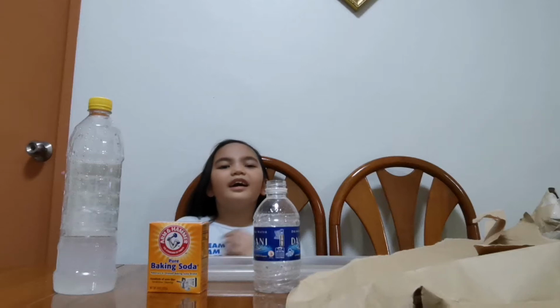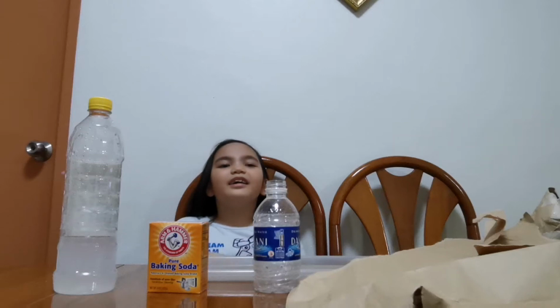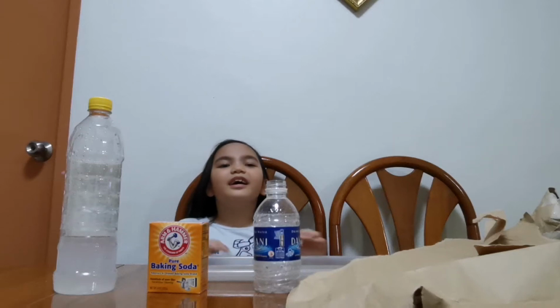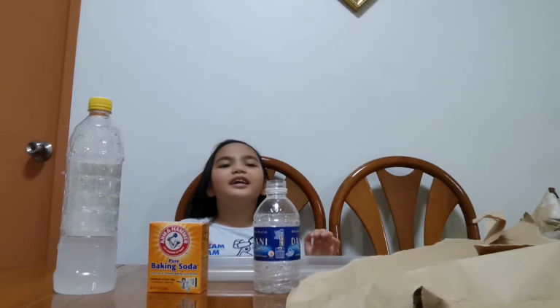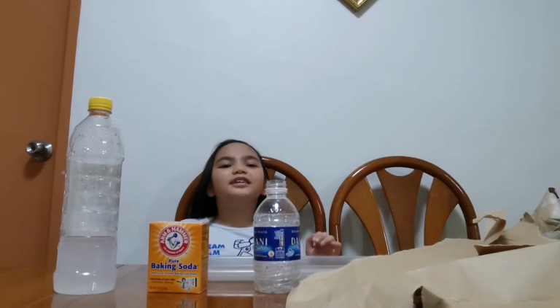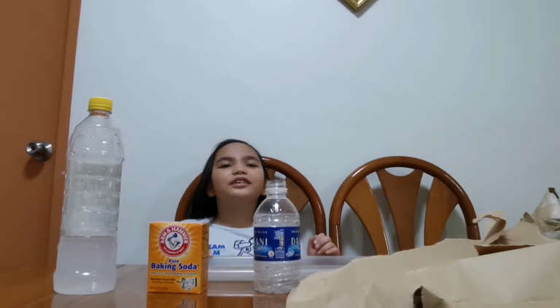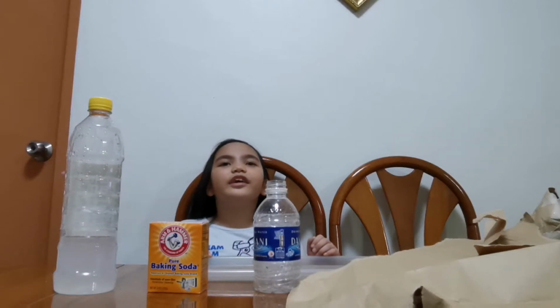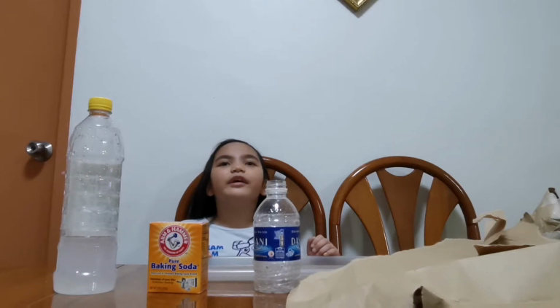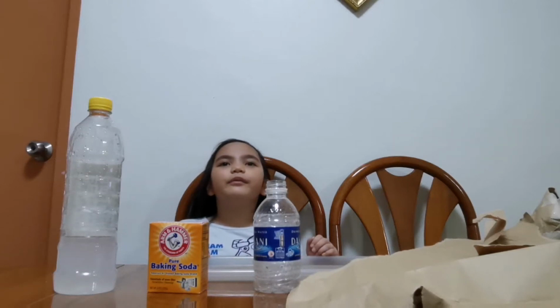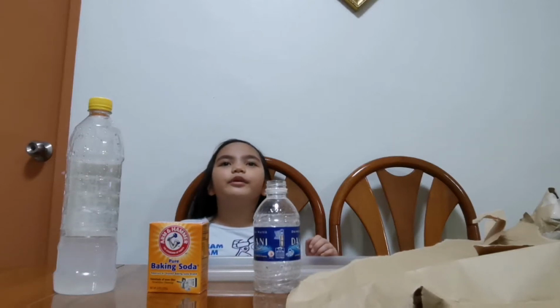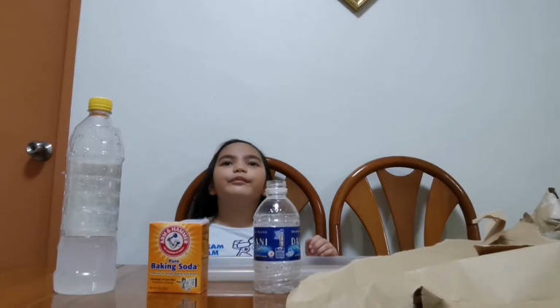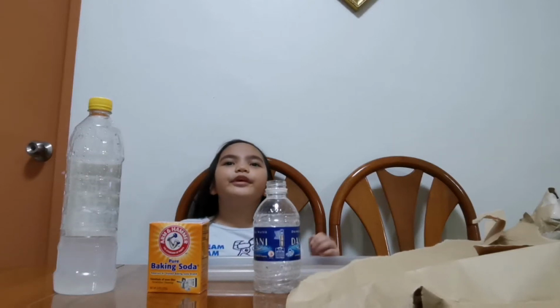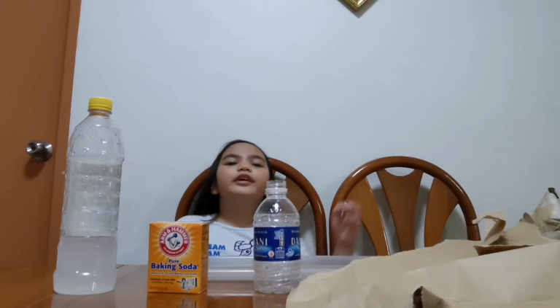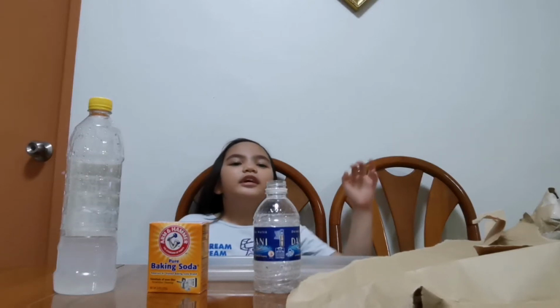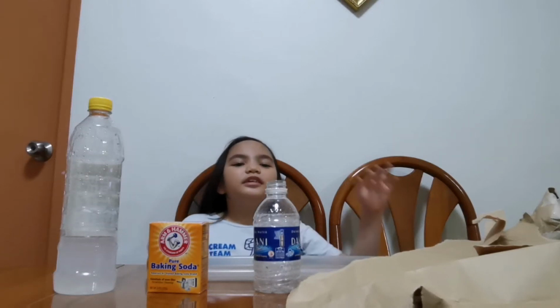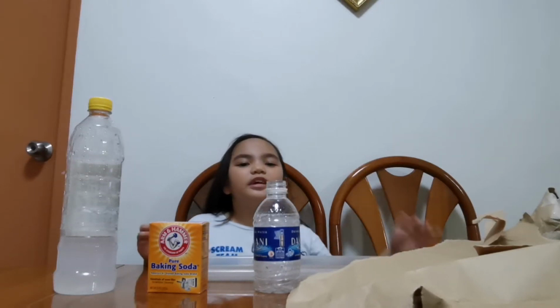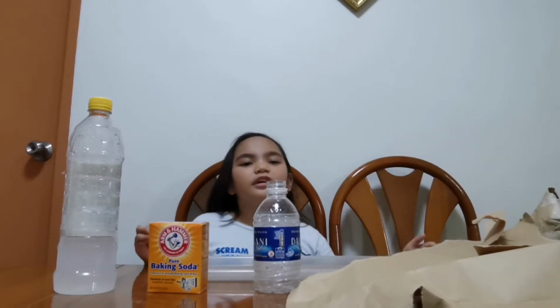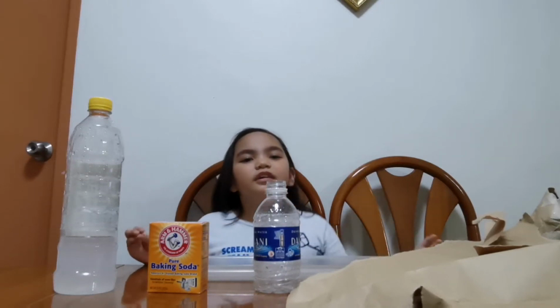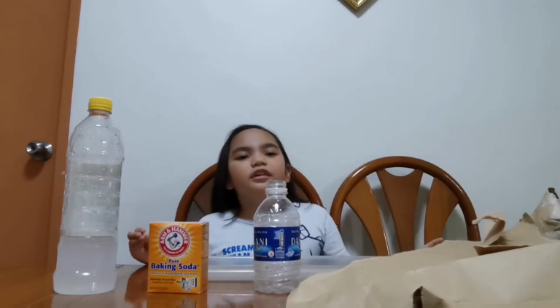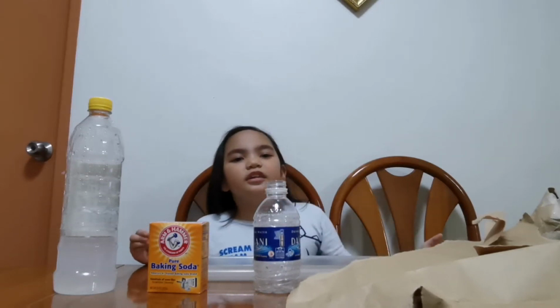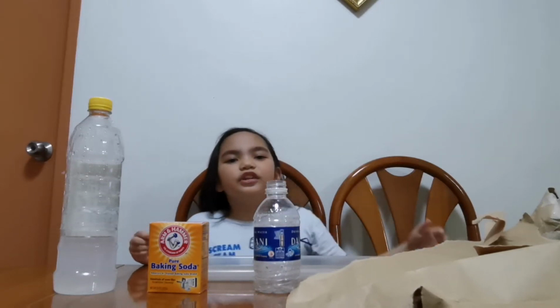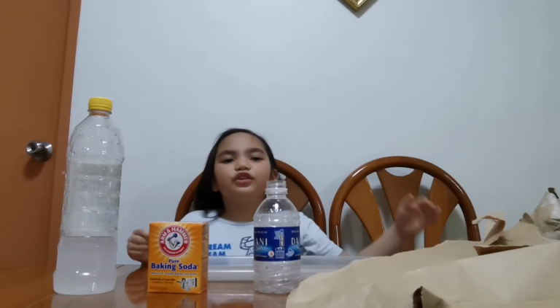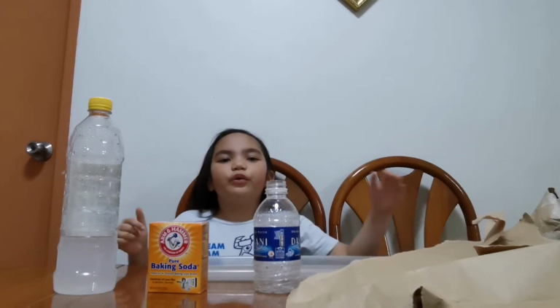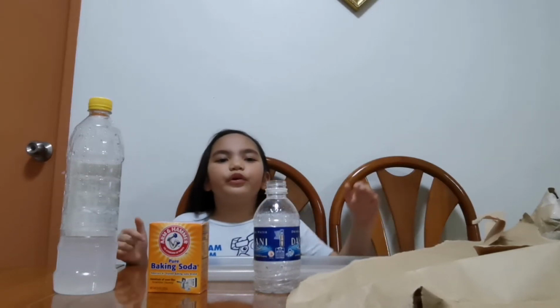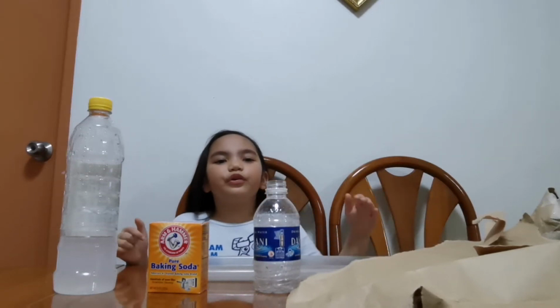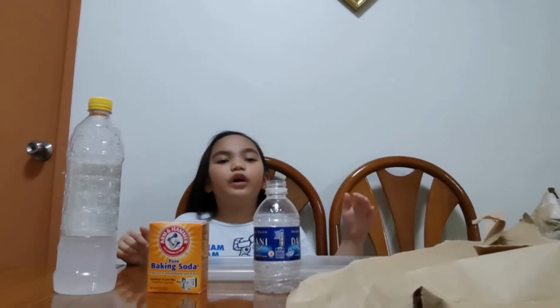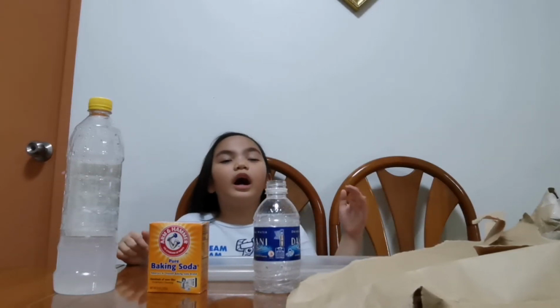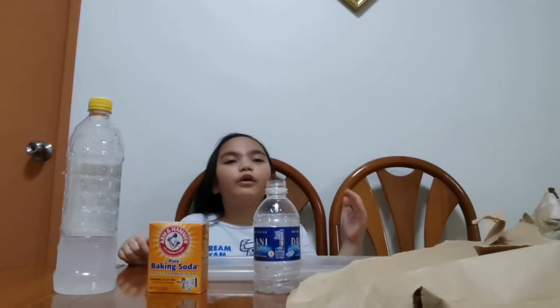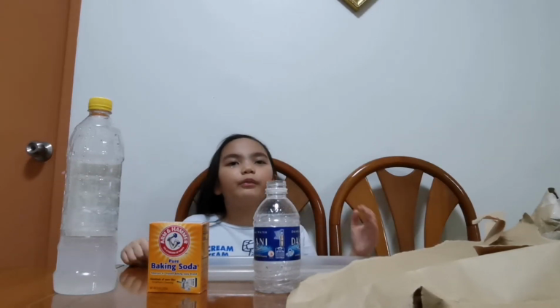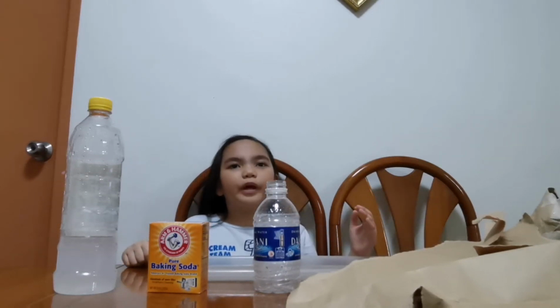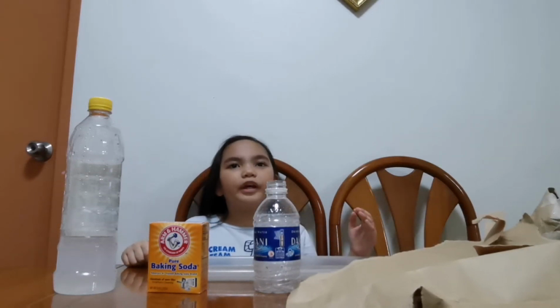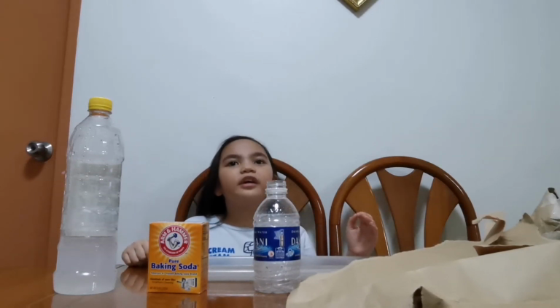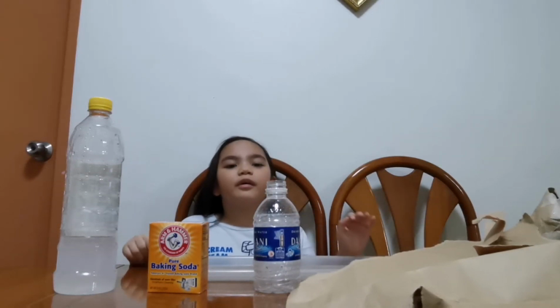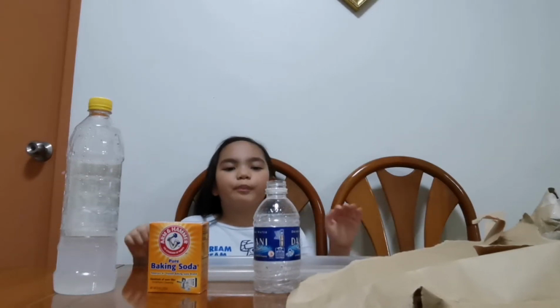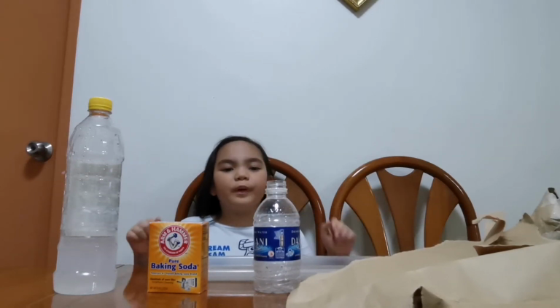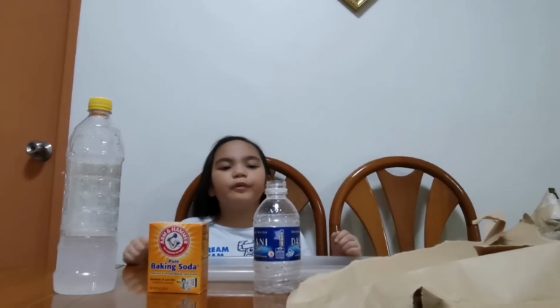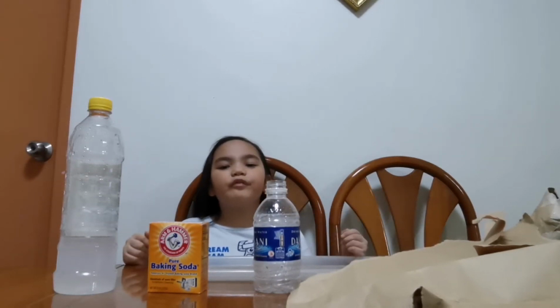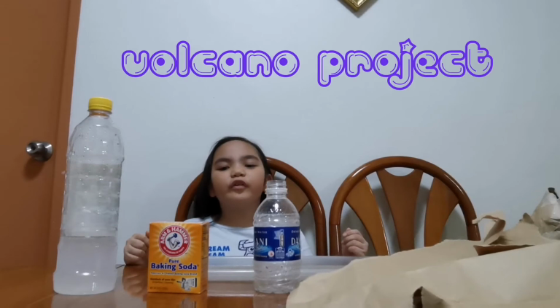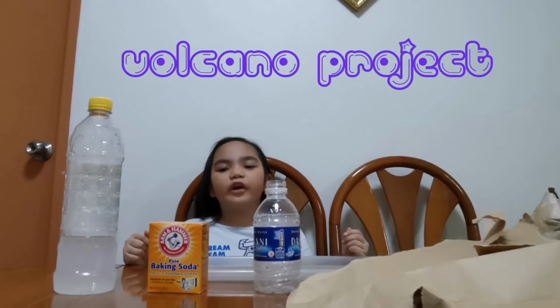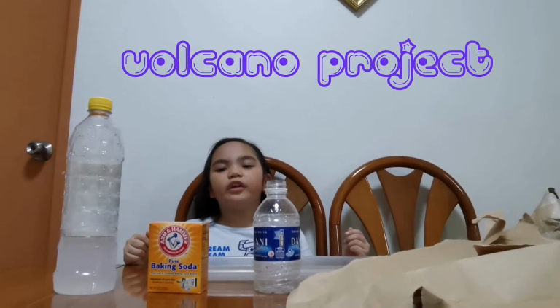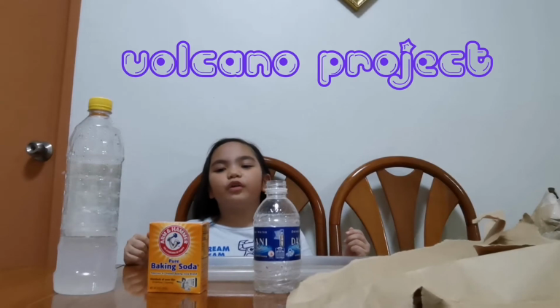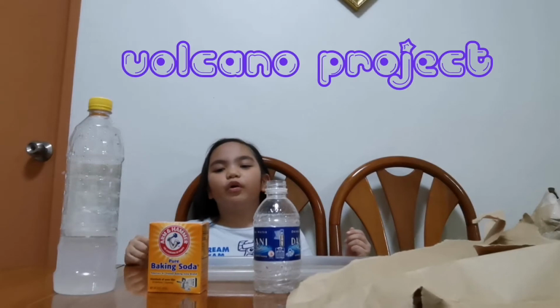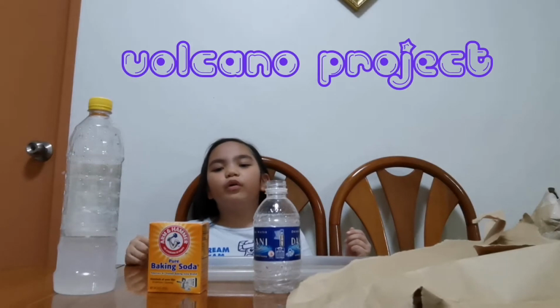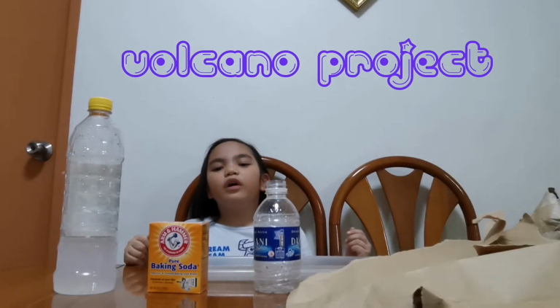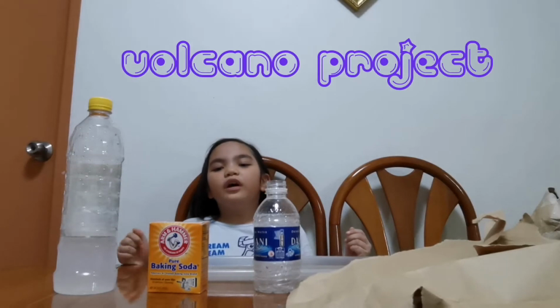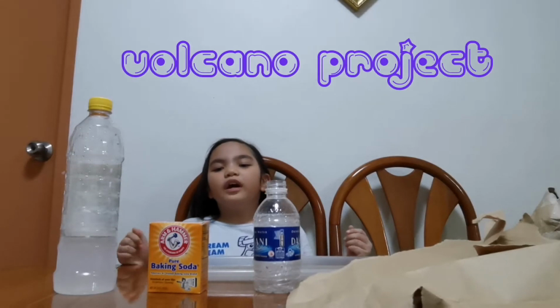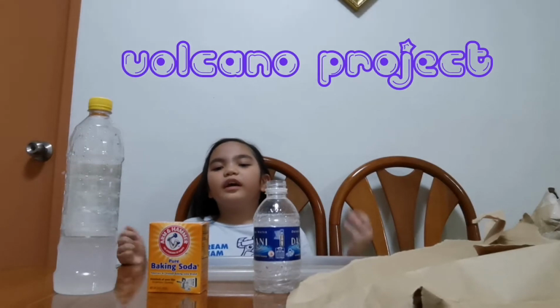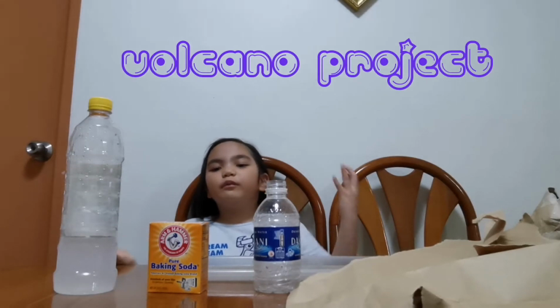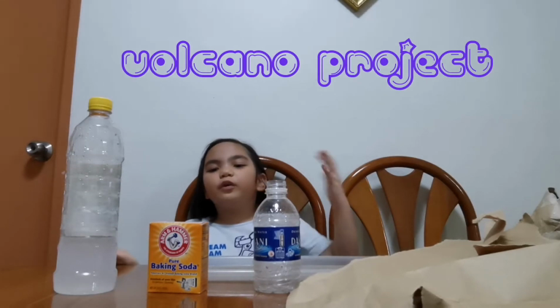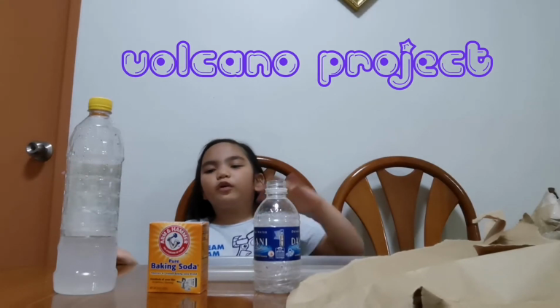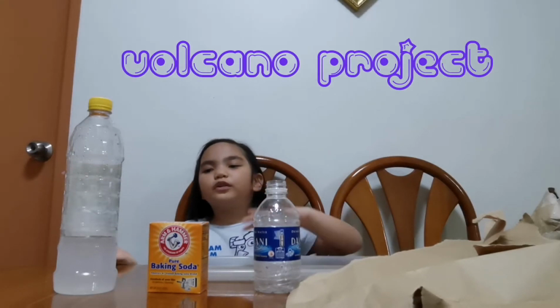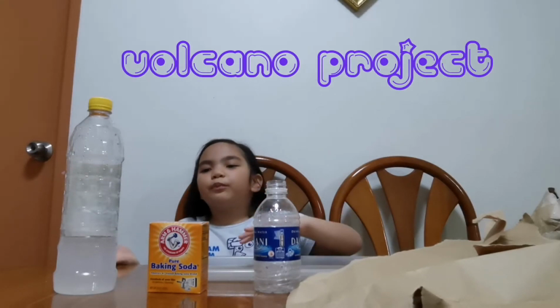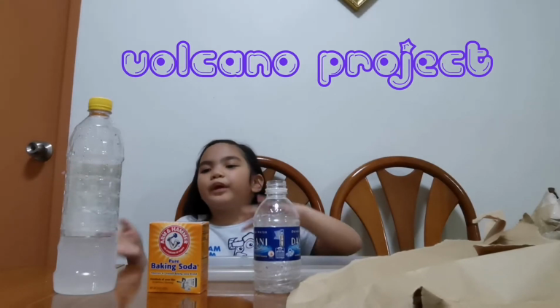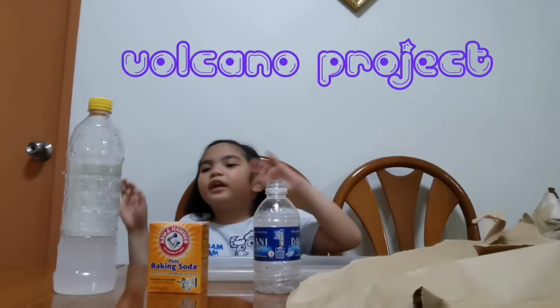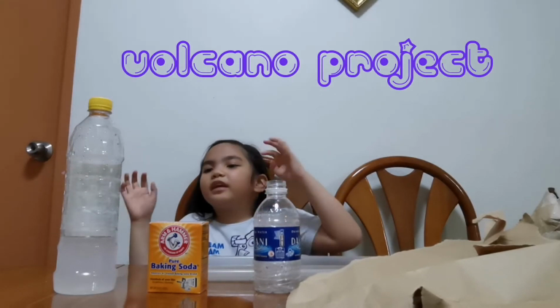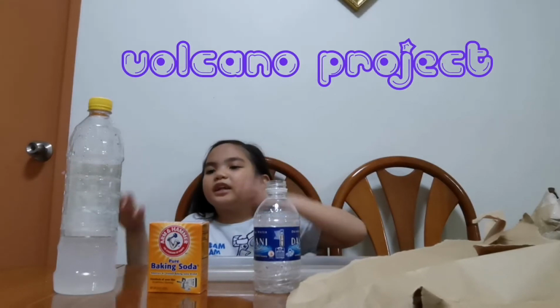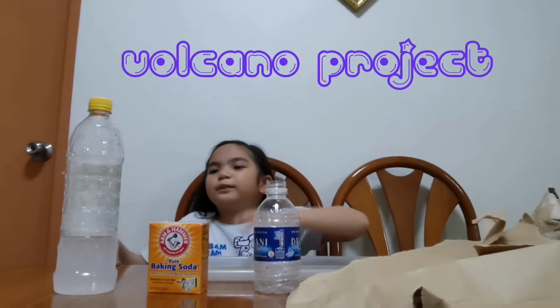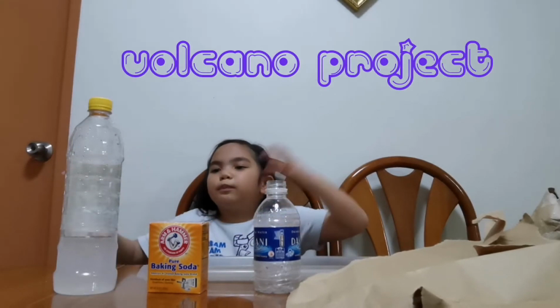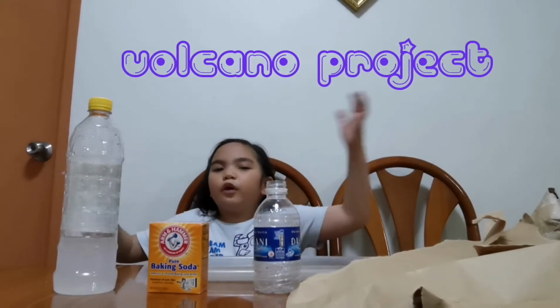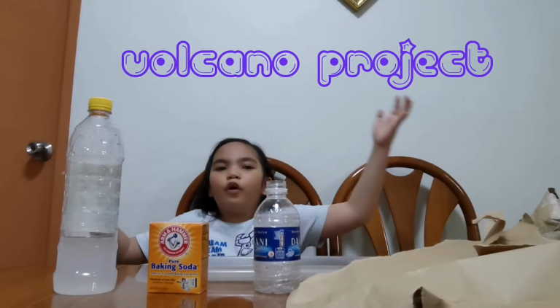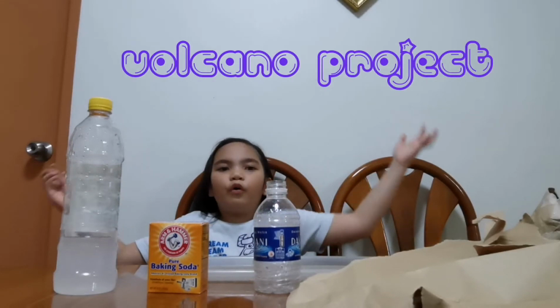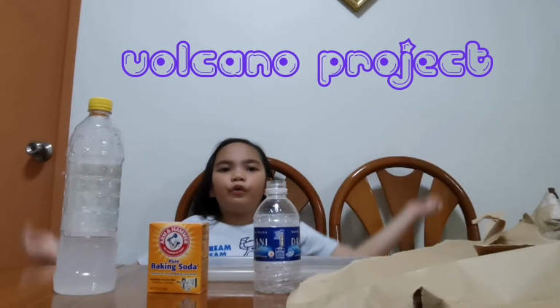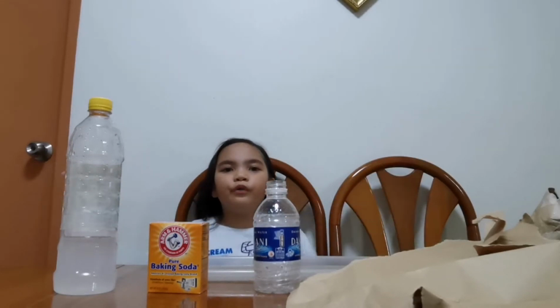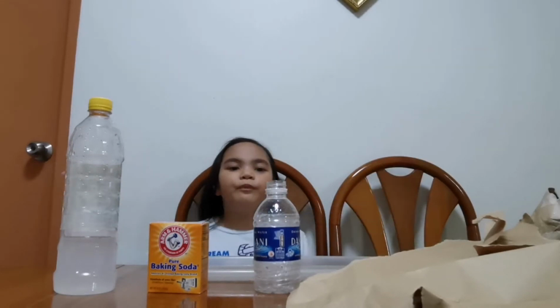Hi guys, today I'm going to be showing you how to make a paper volcano and we'll also make it explode.